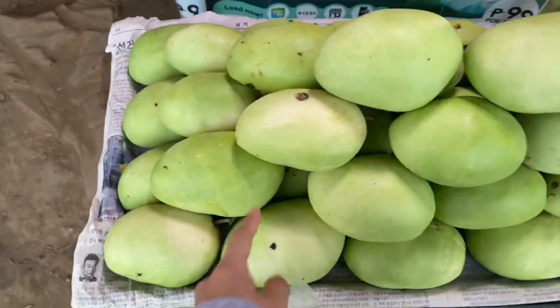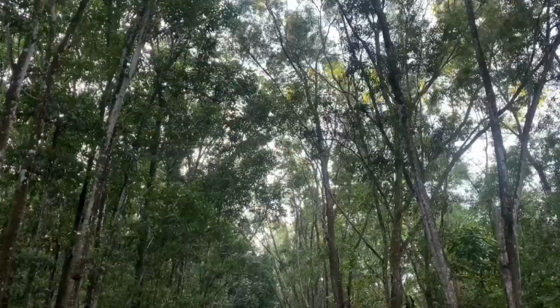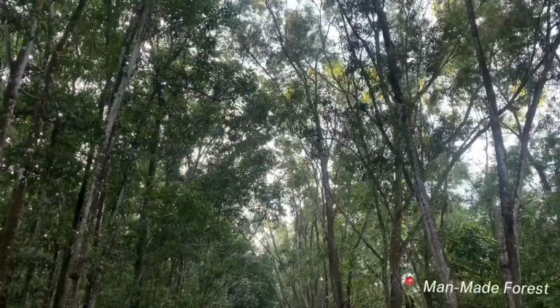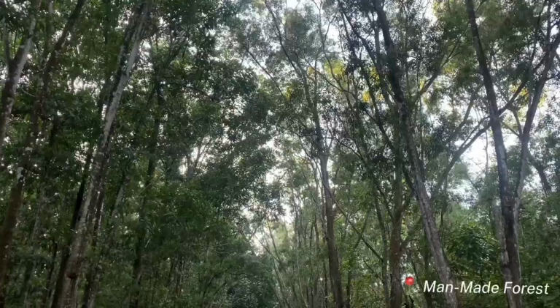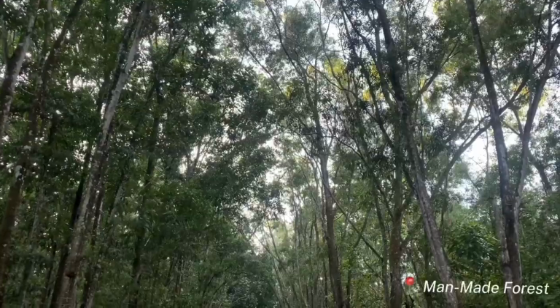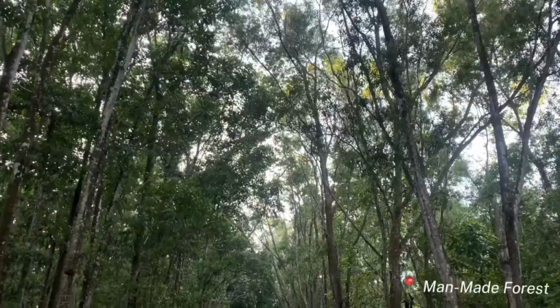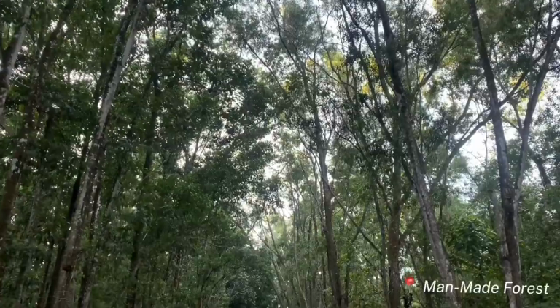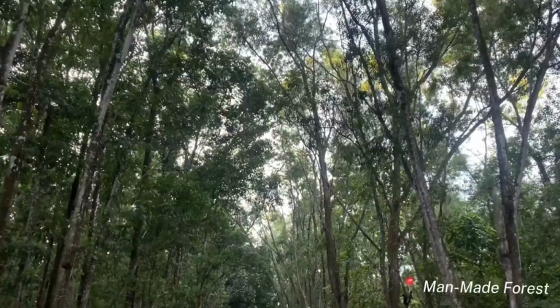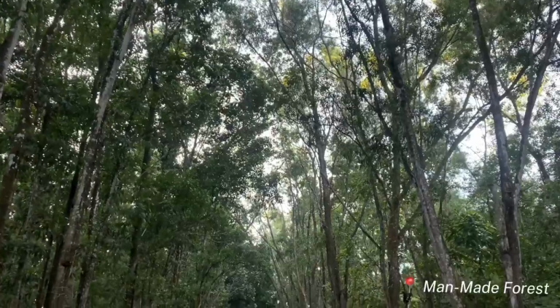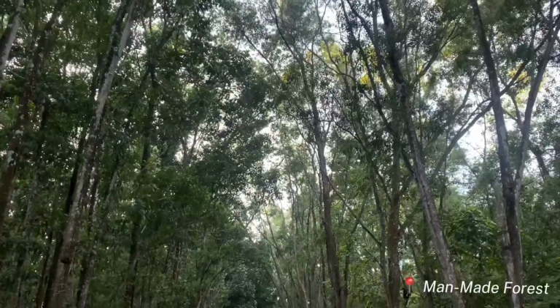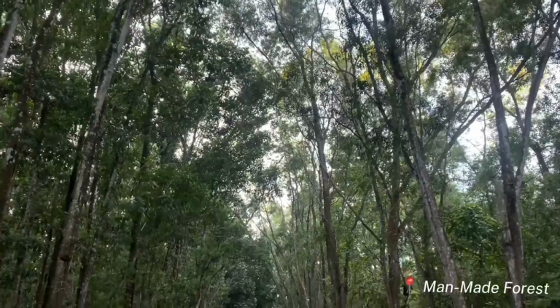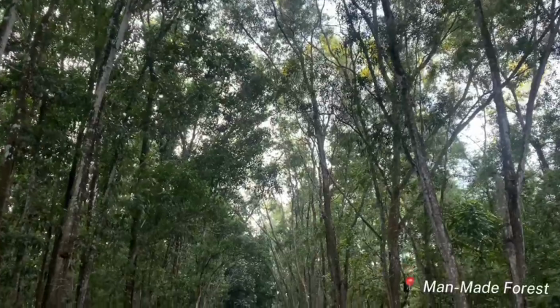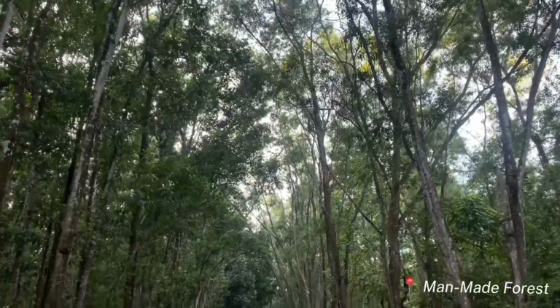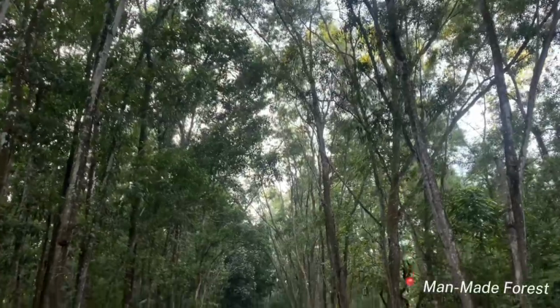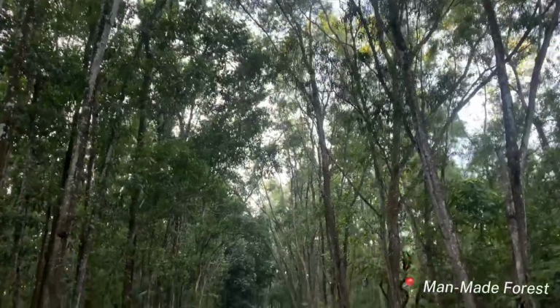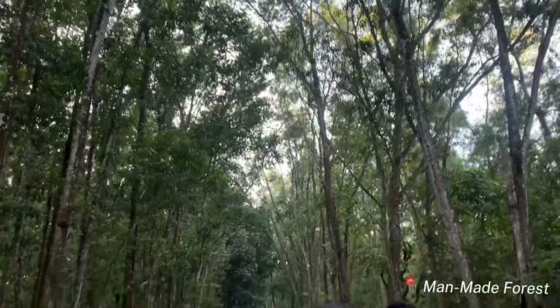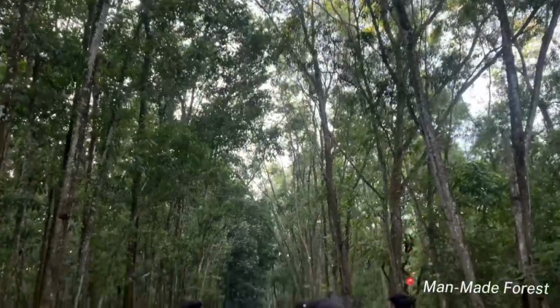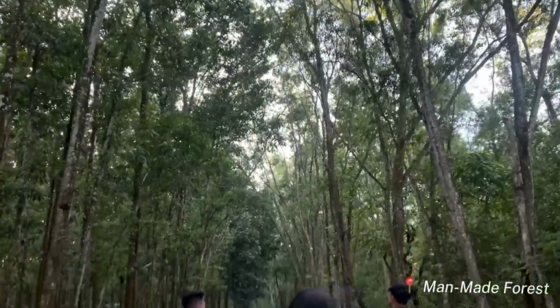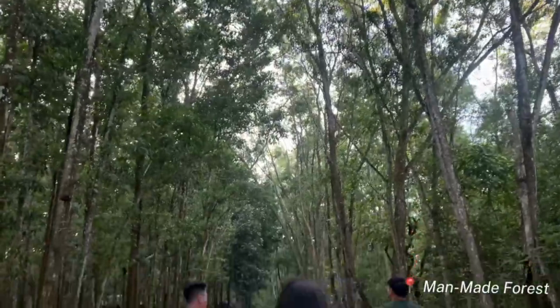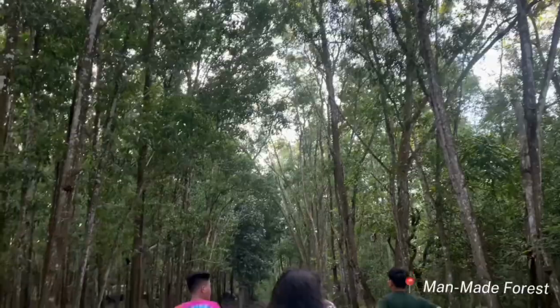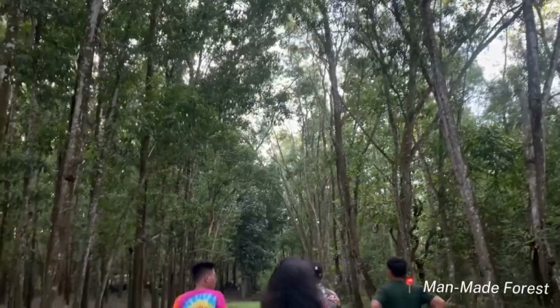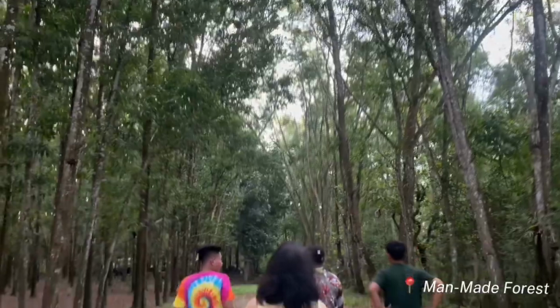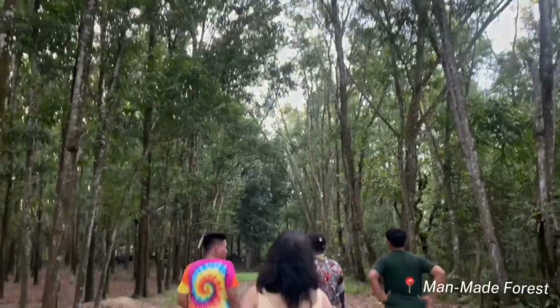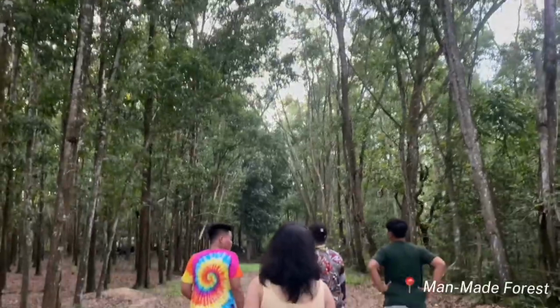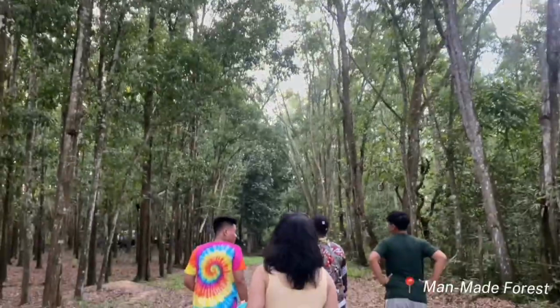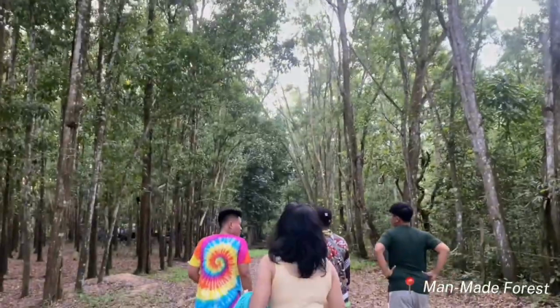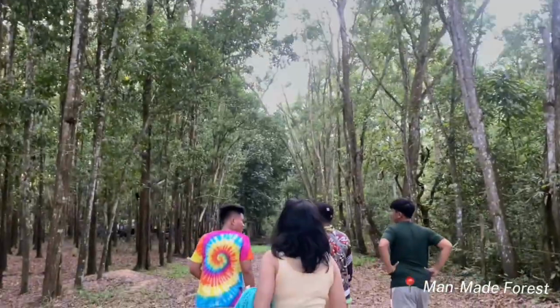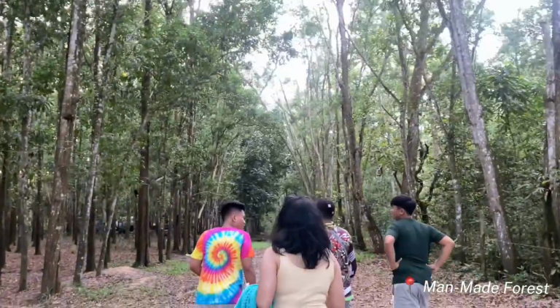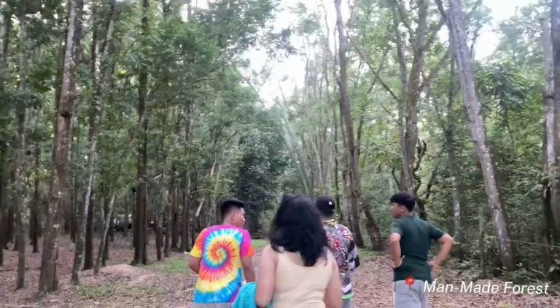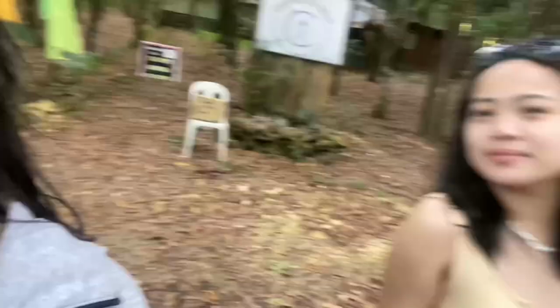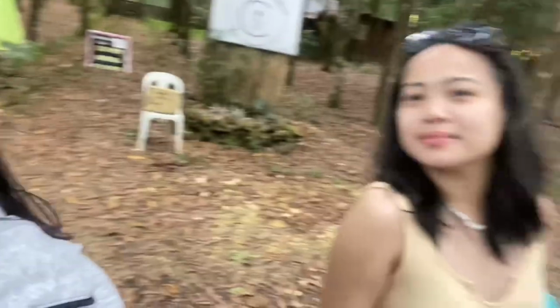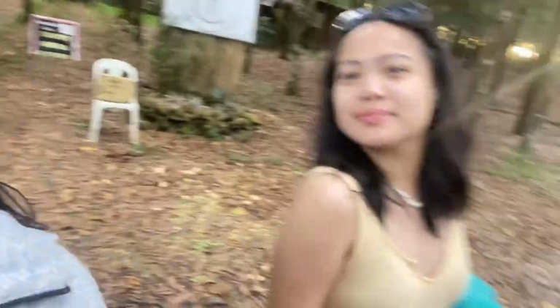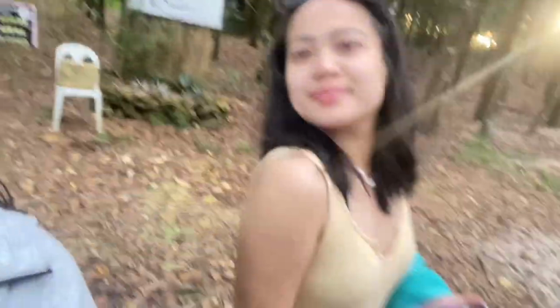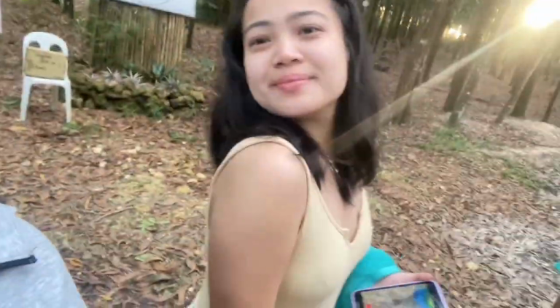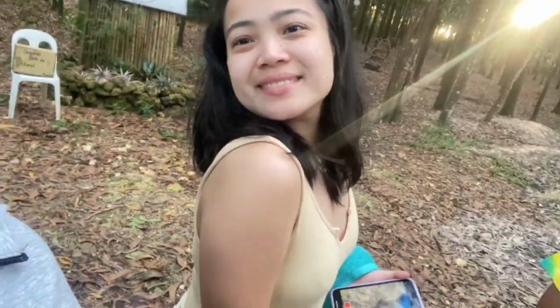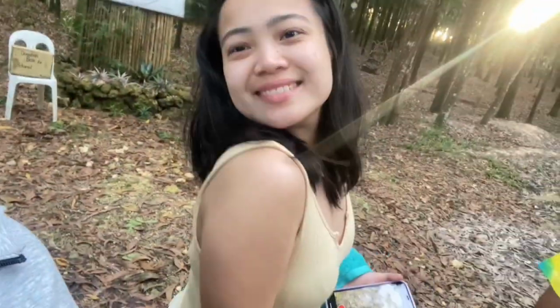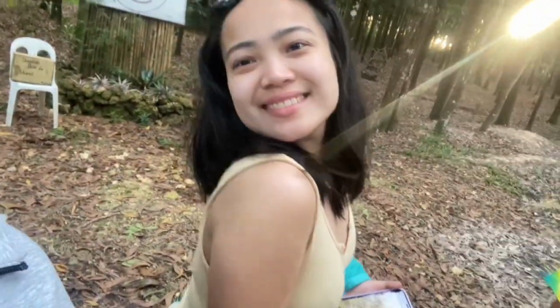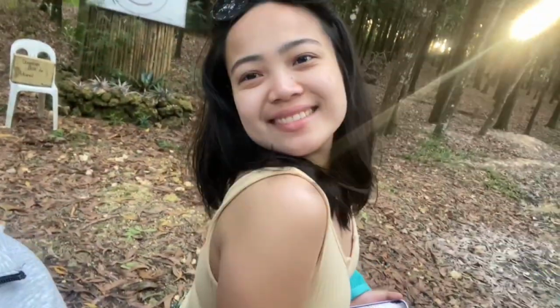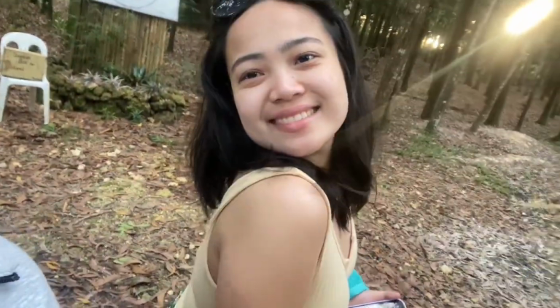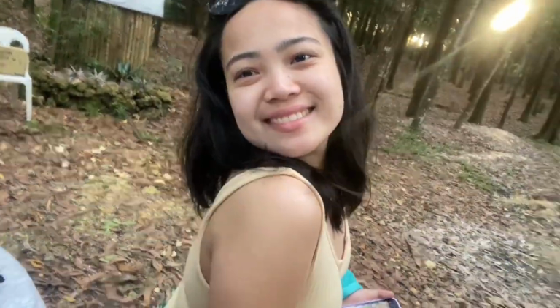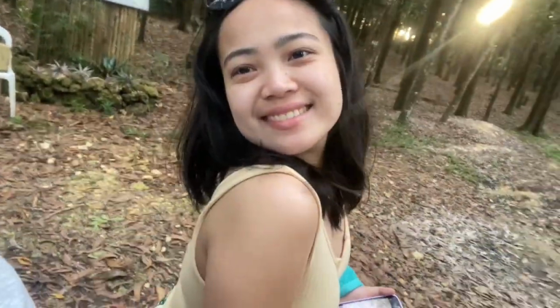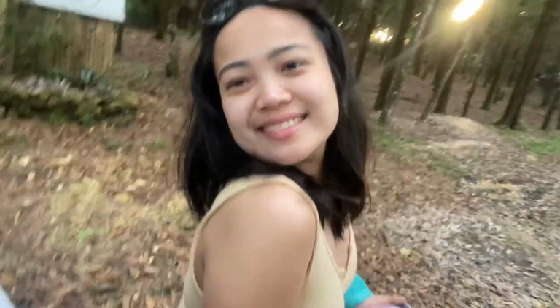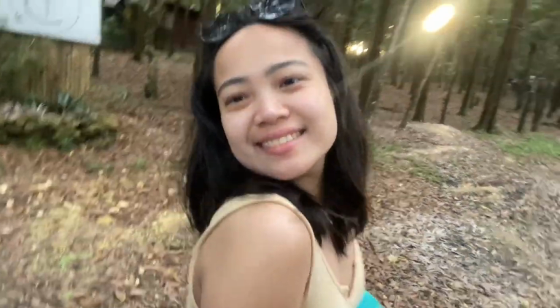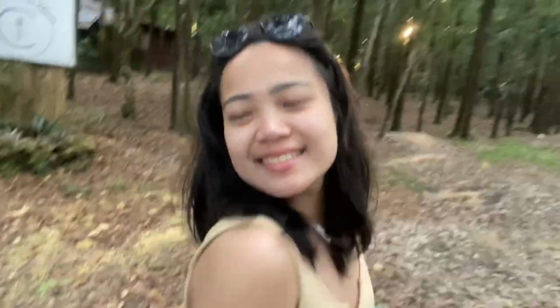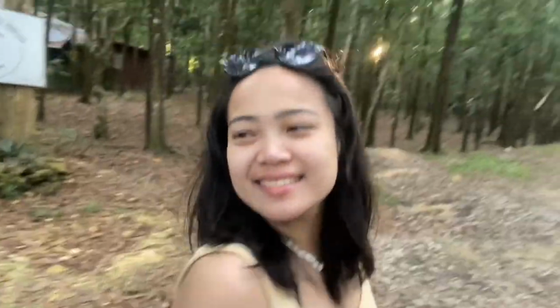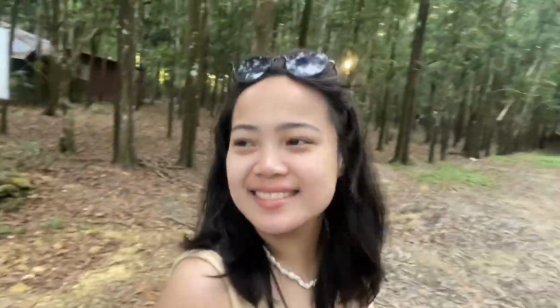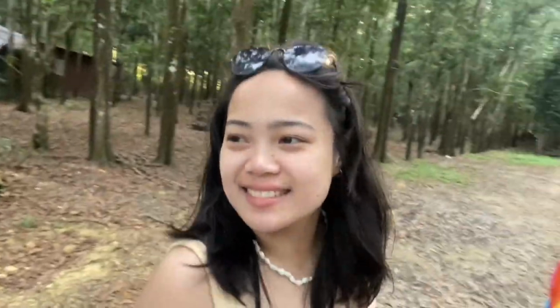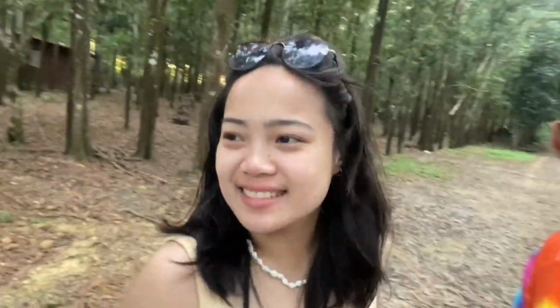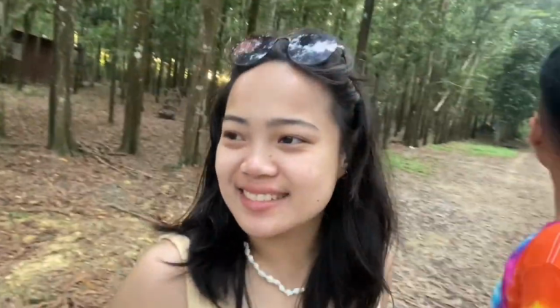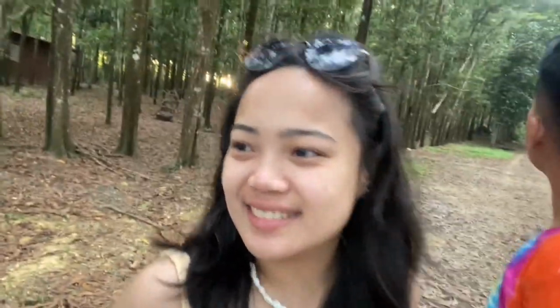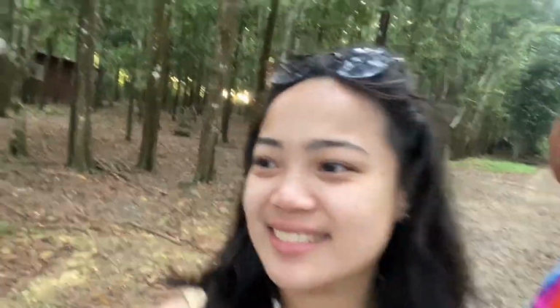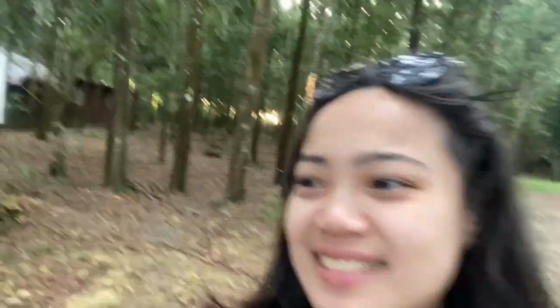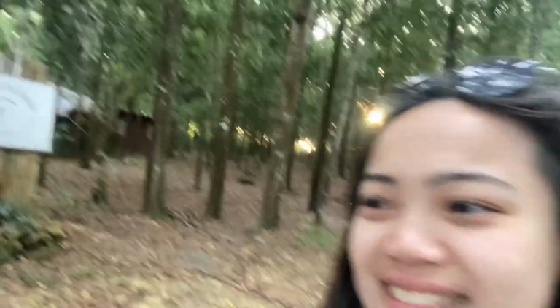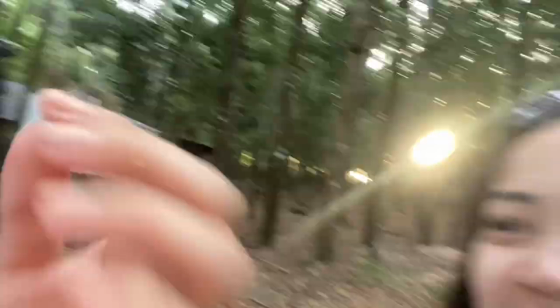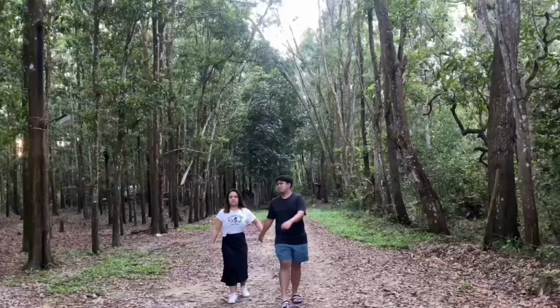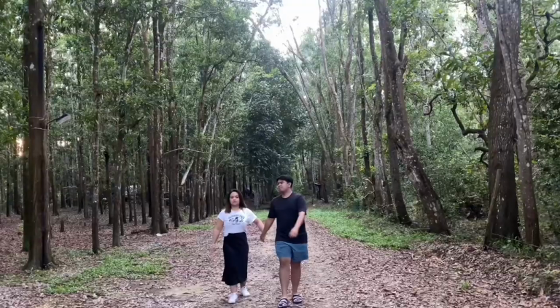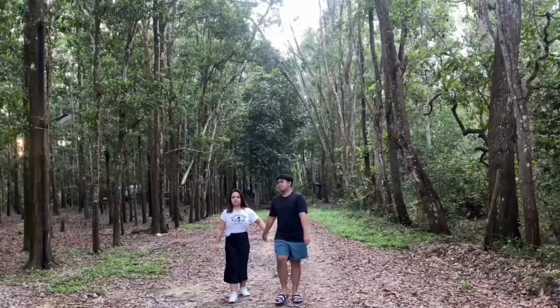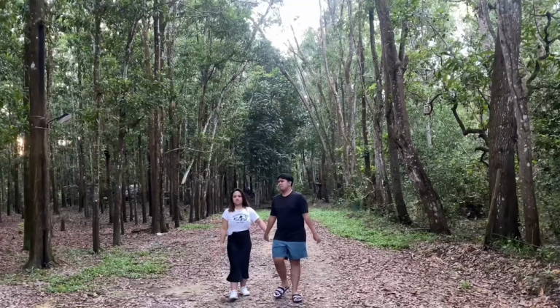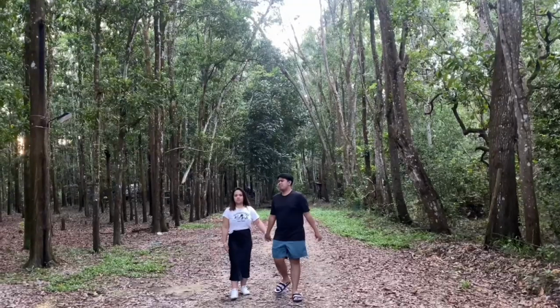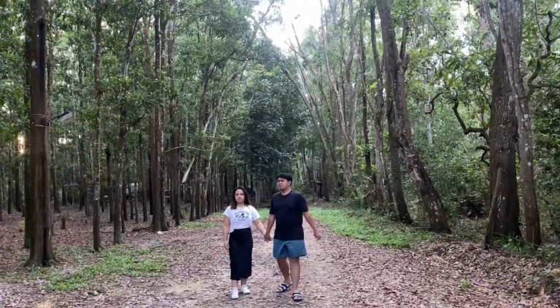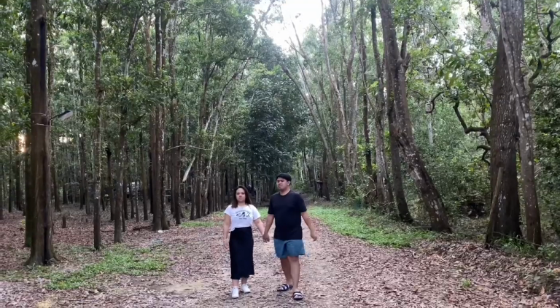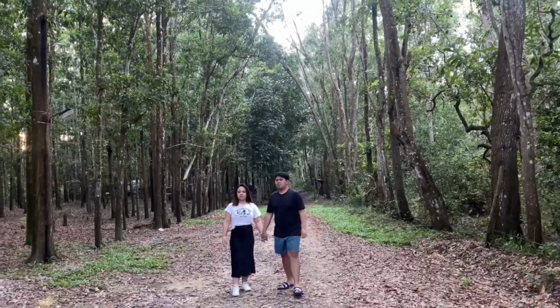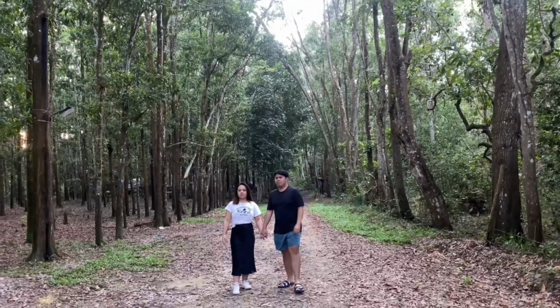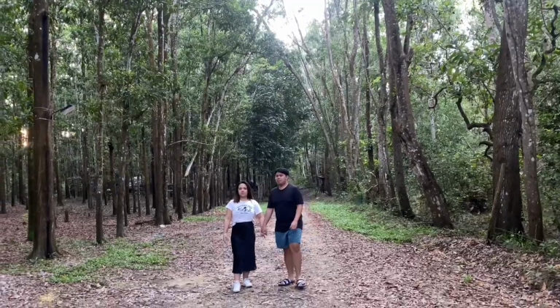Our last destination is this man-made forest. As usual, we just took some TikTok videos and pictures.